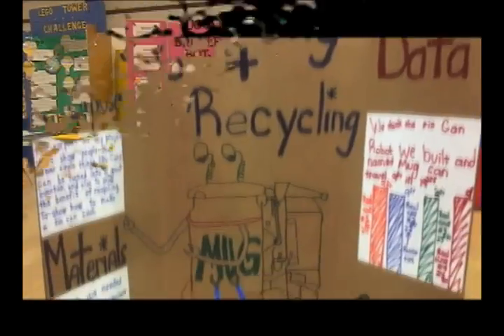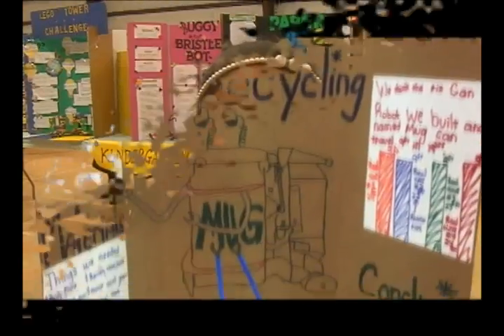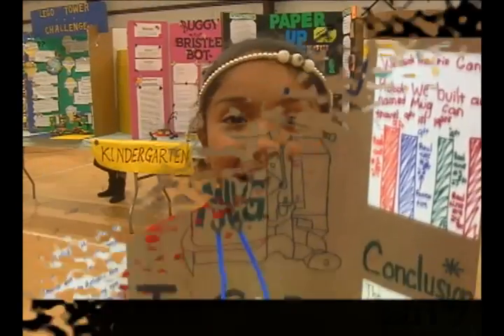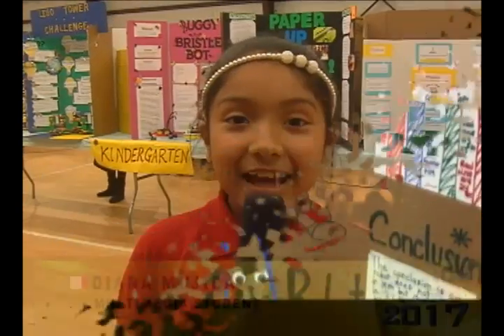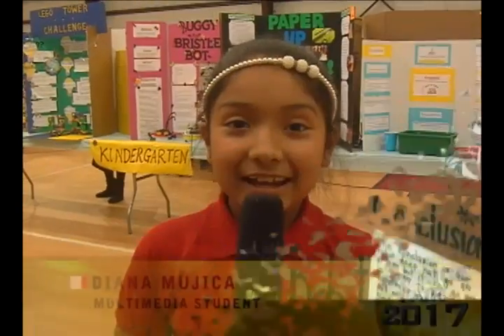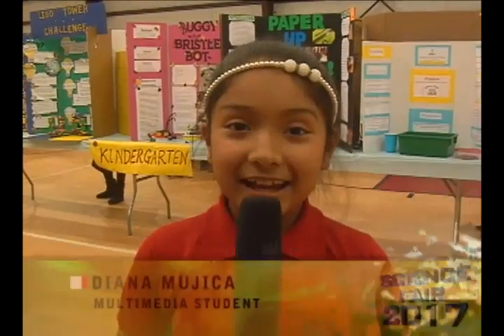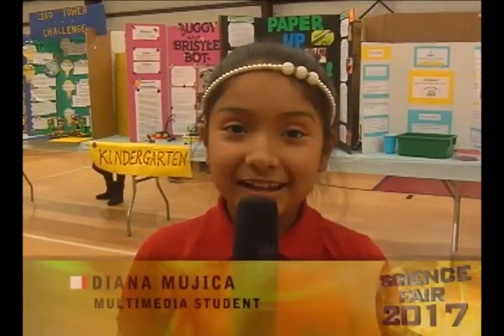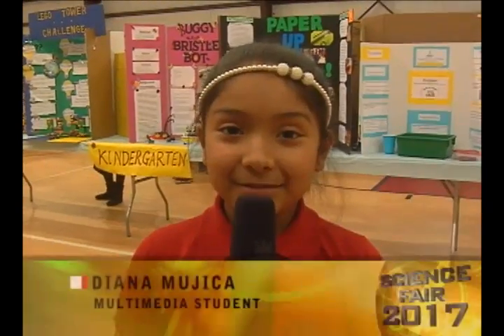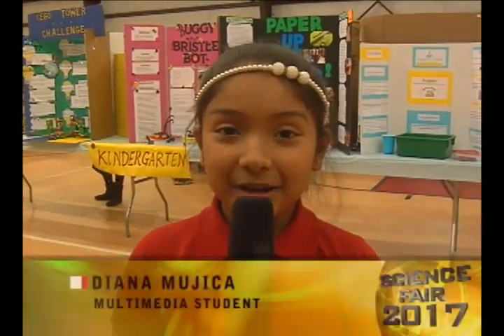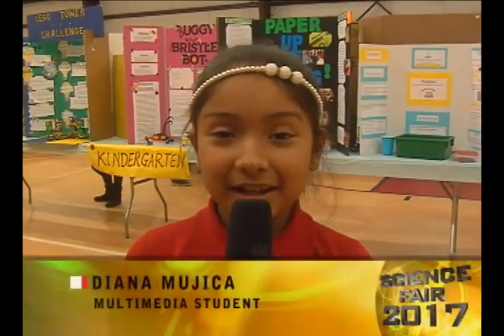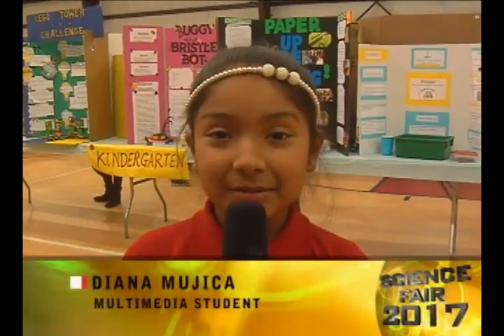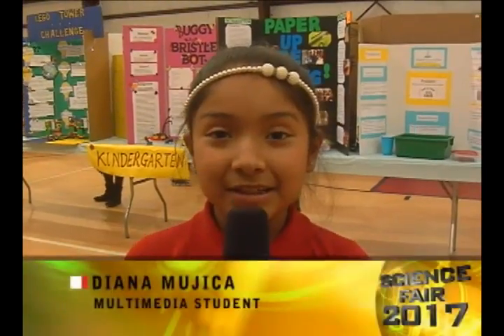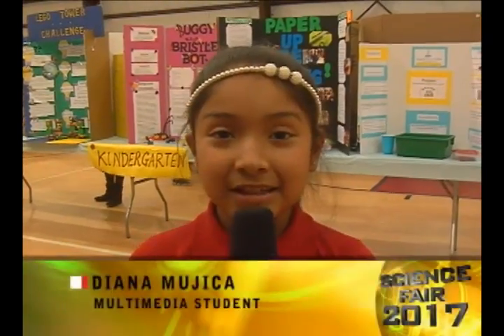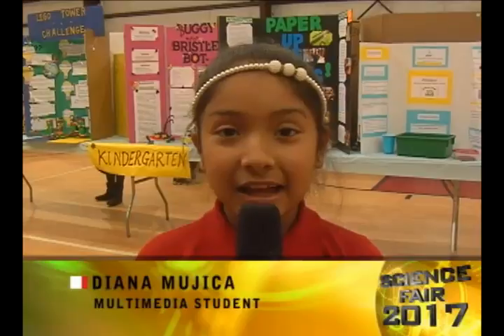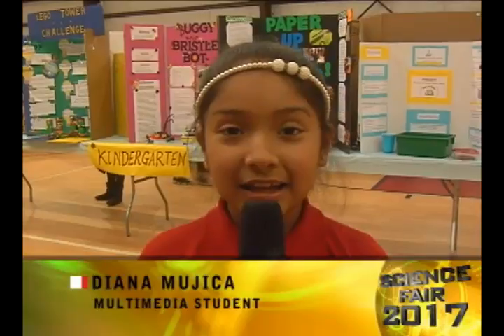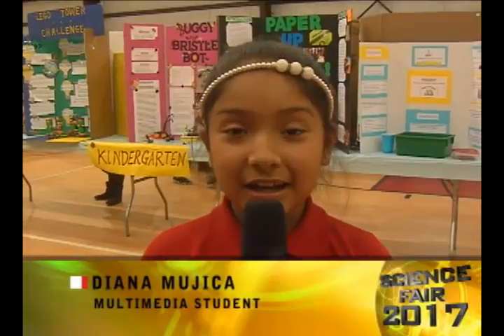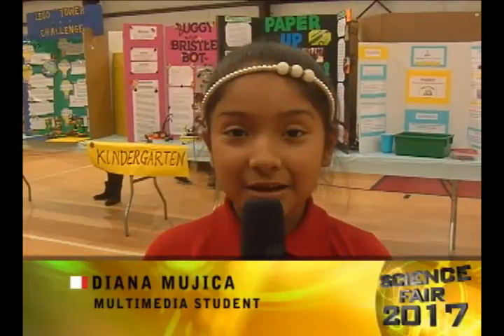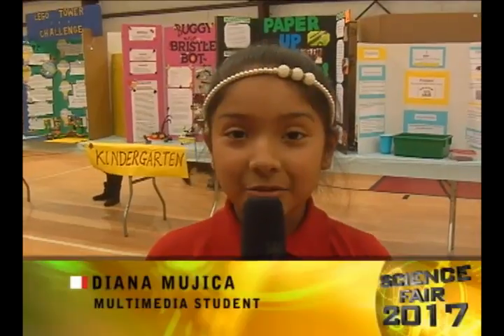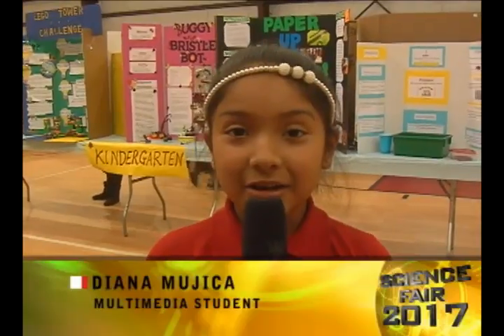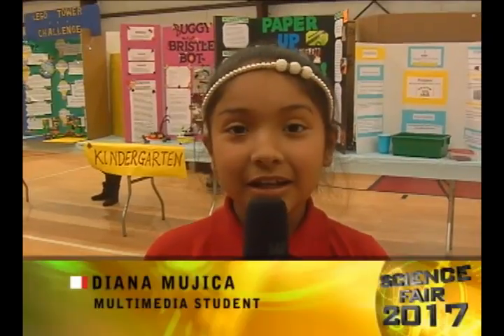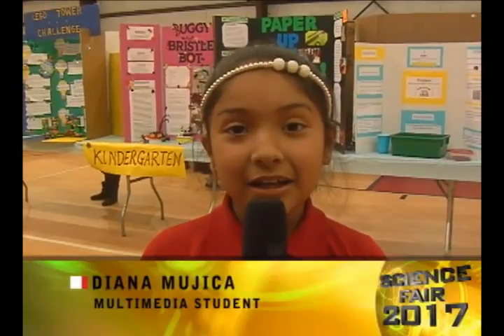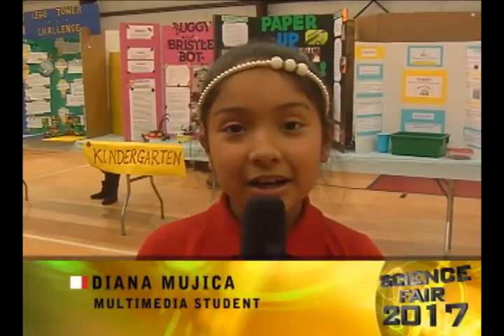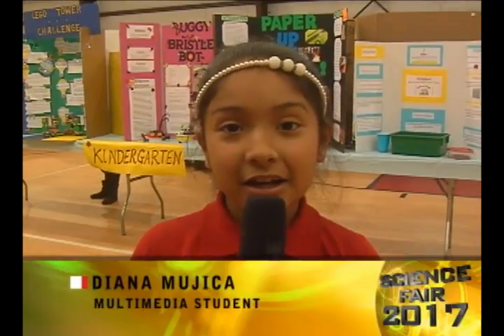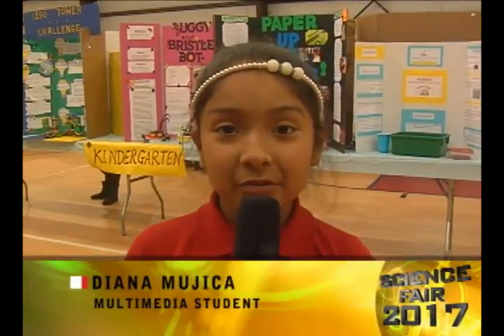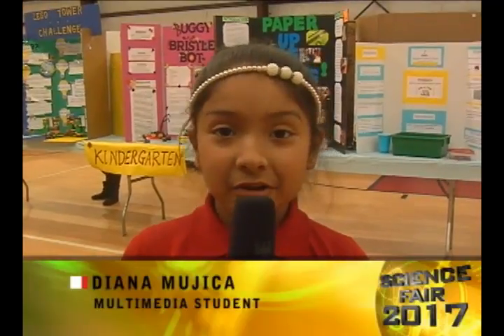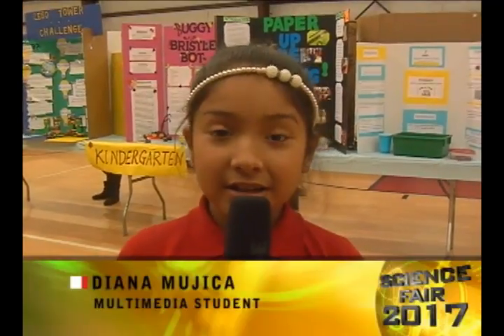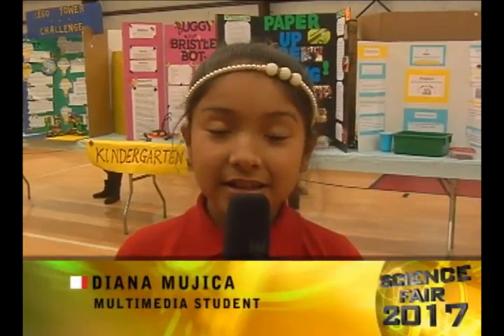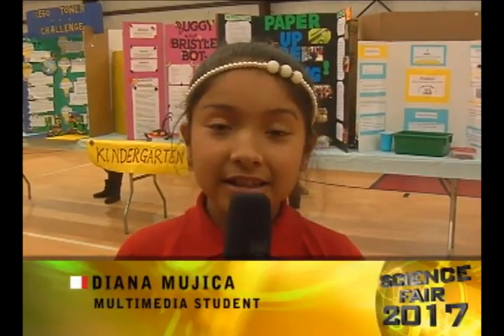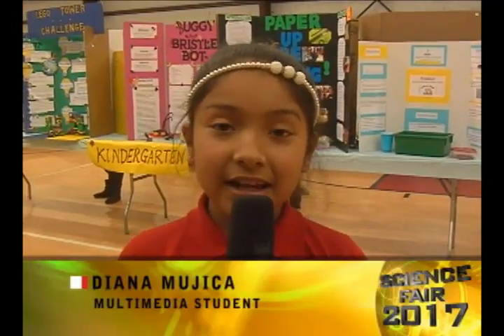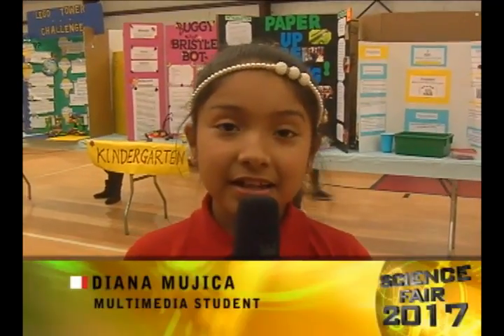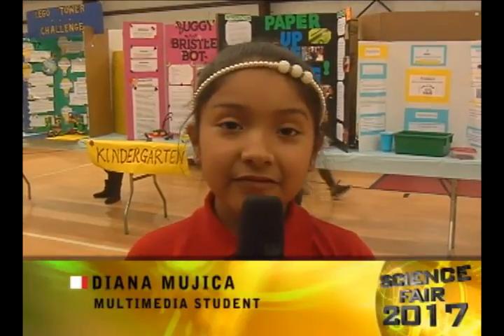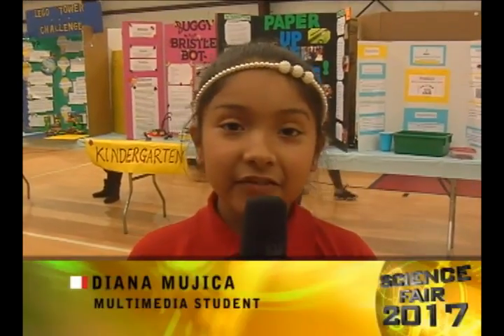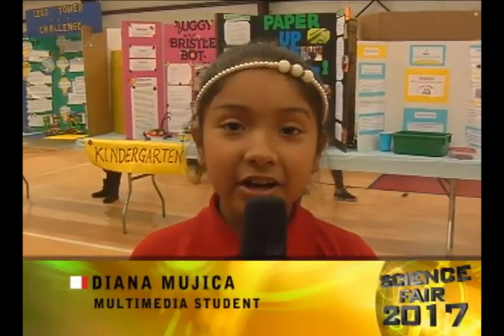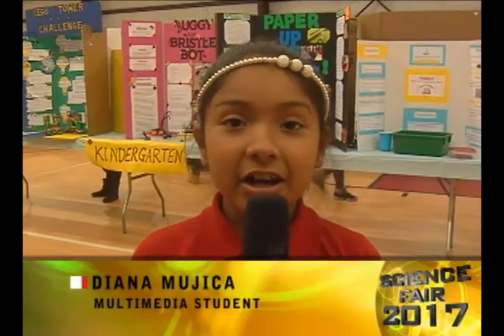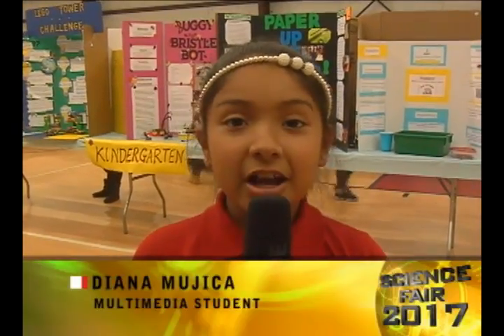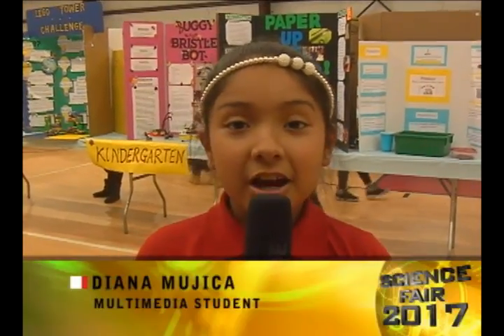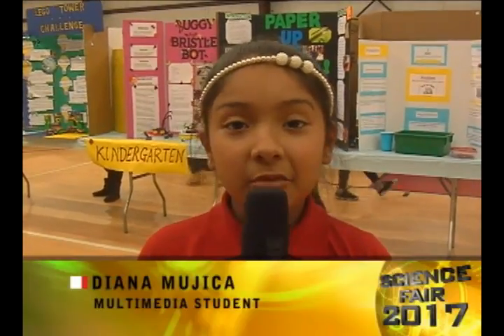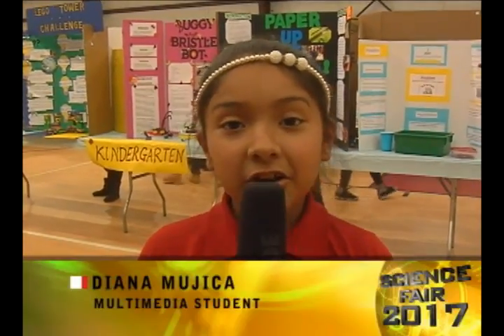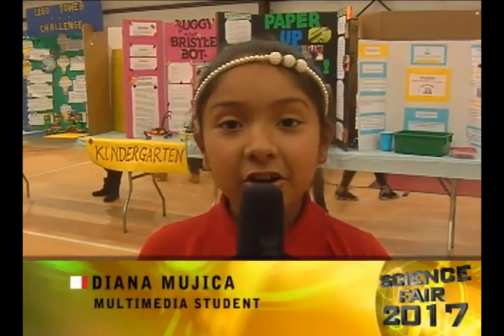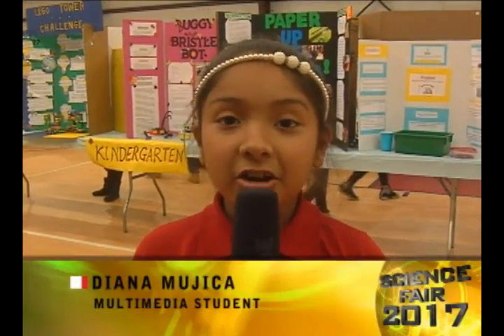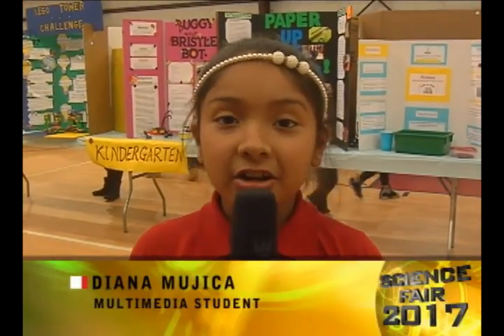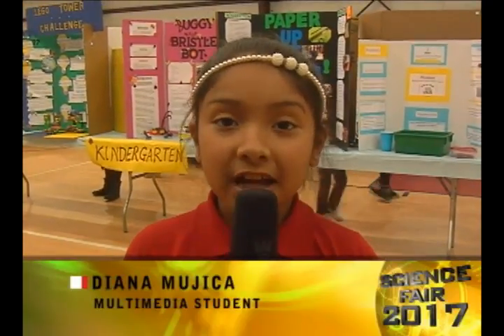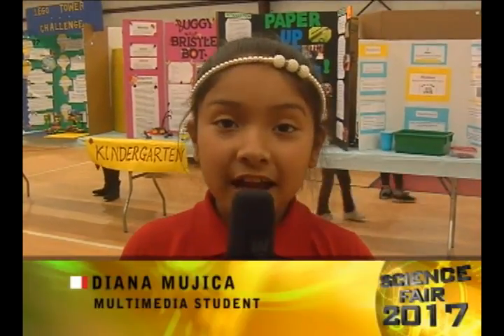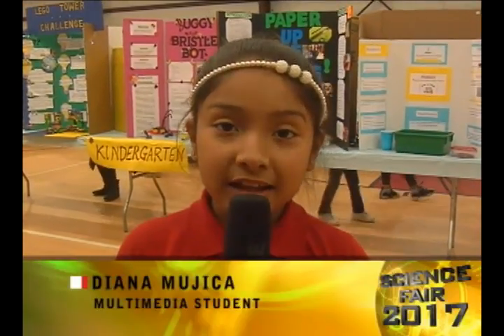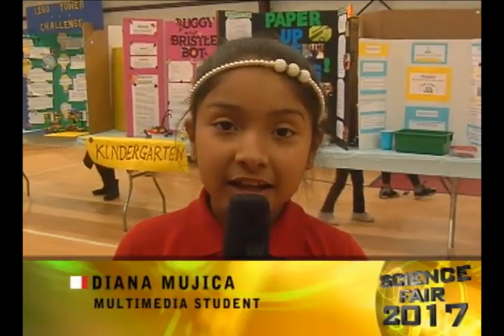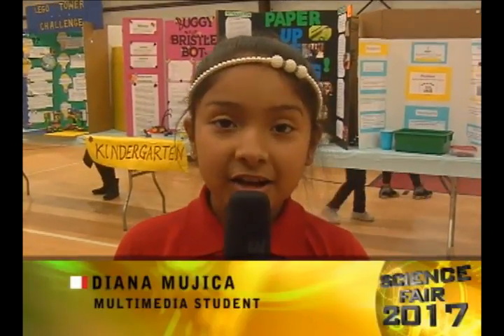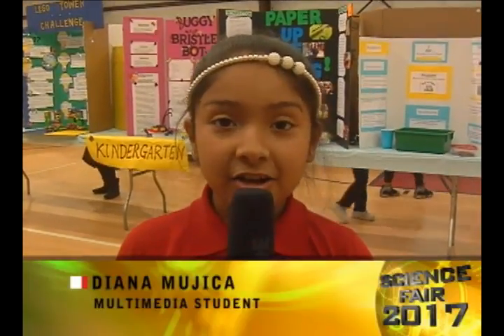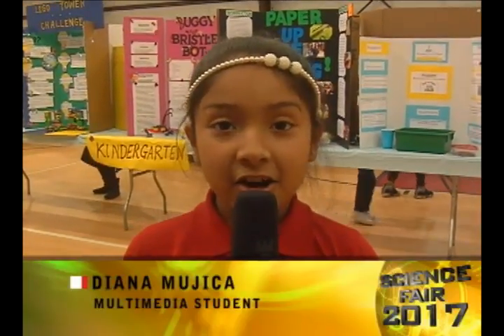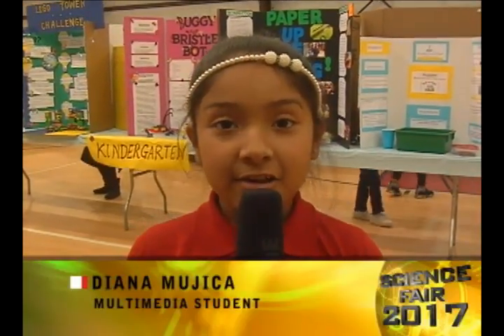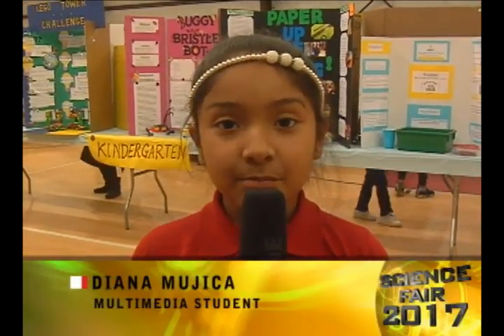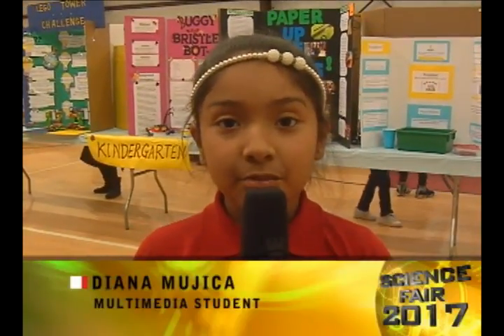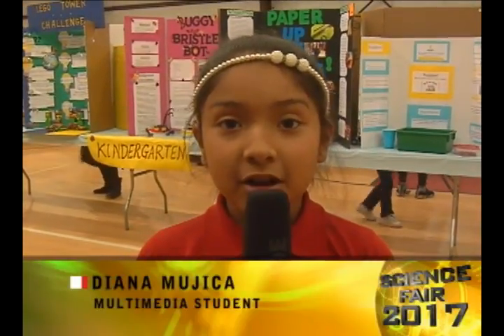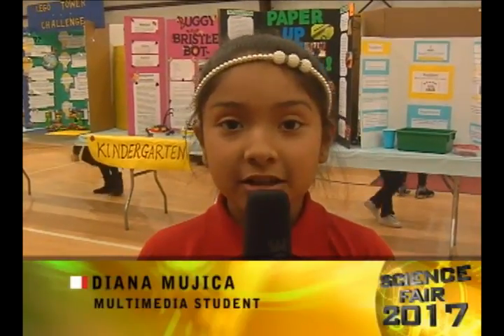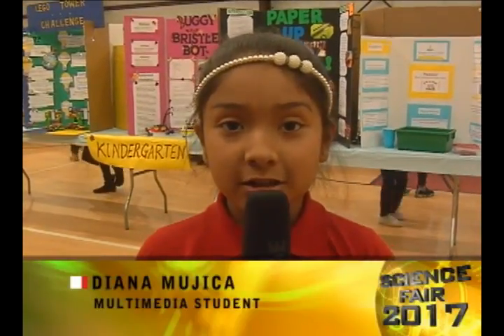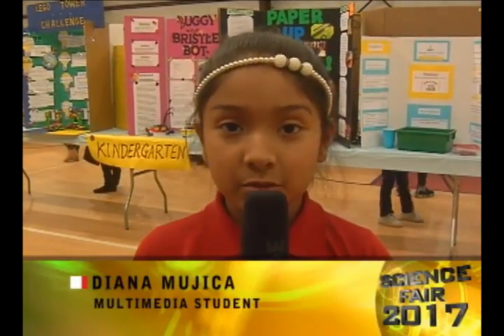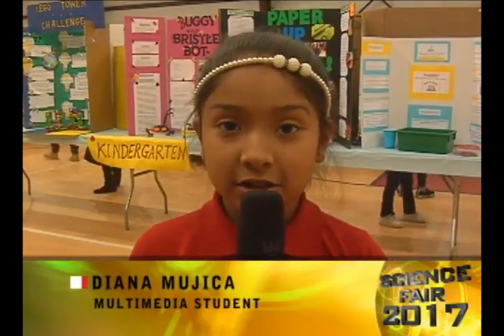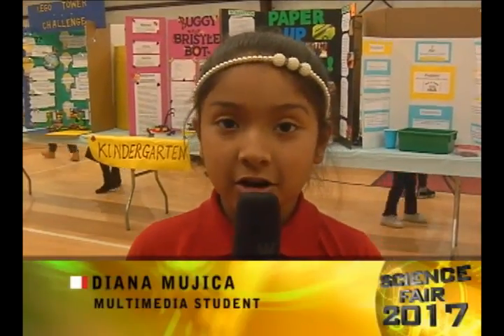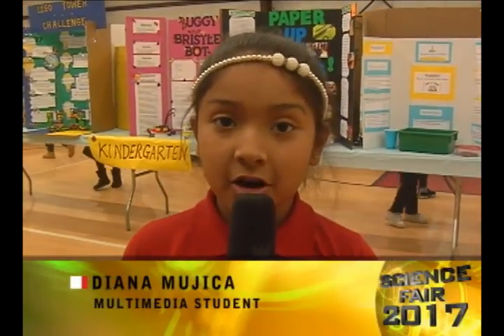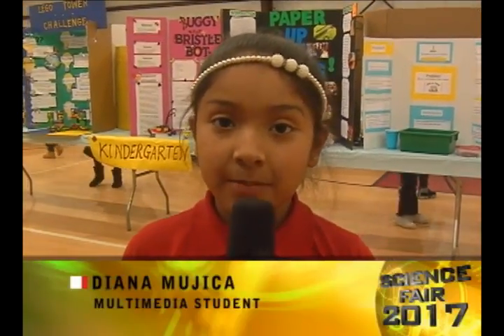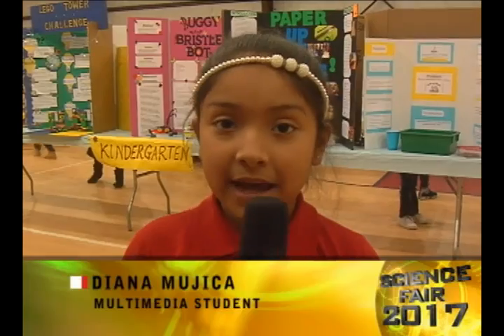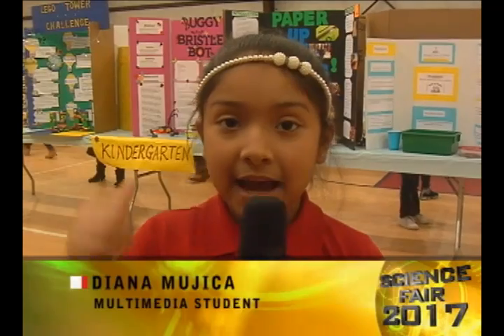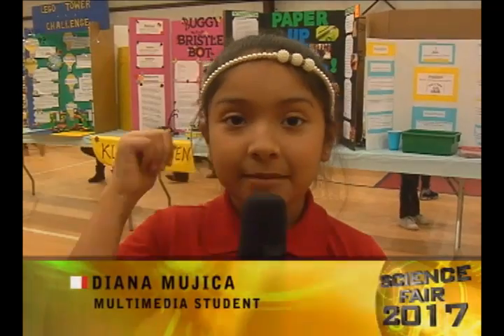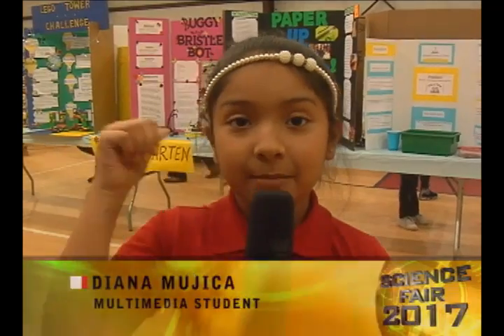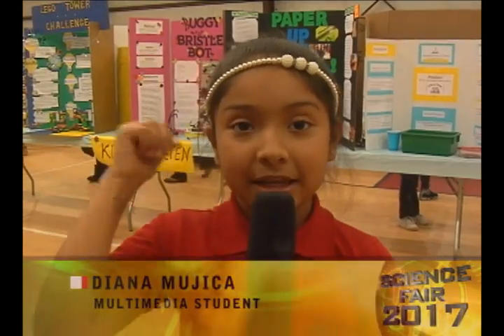Hi guys, my name is Diana Mojica and we're in the science fair. We're going to look at the kindergarten projects, which are behind me.